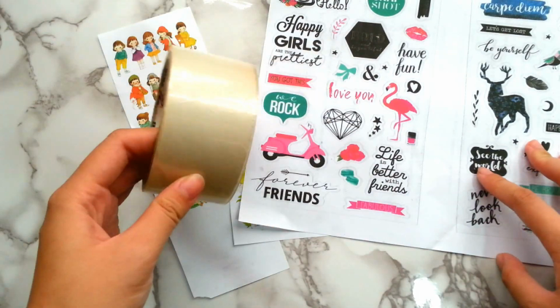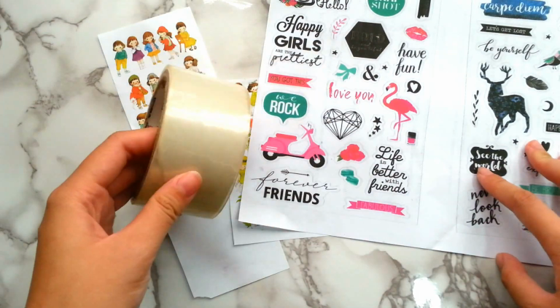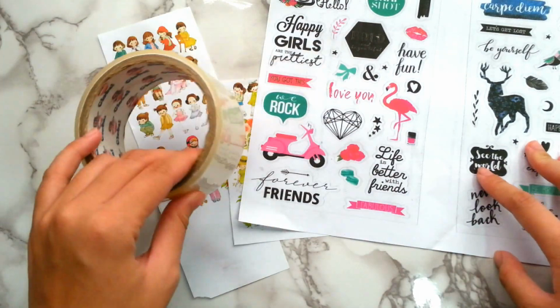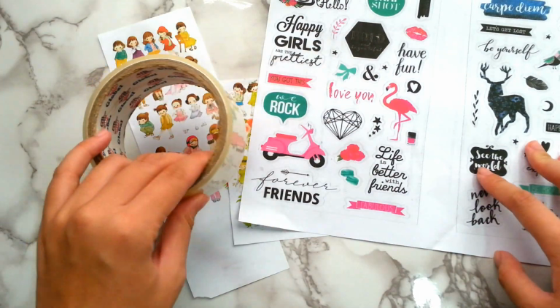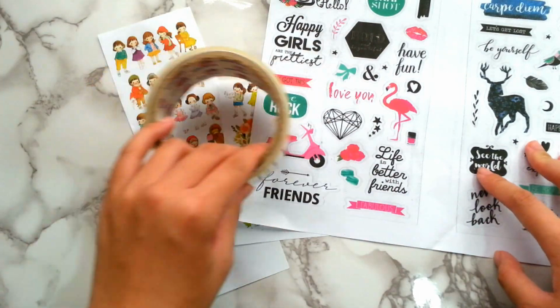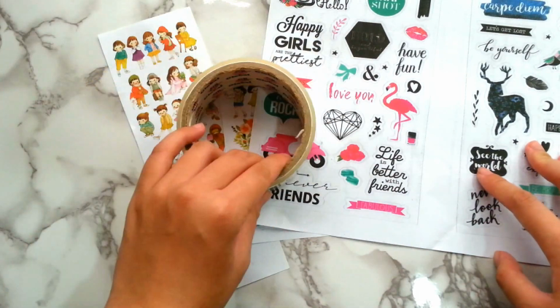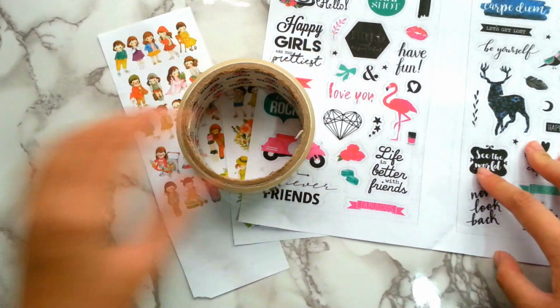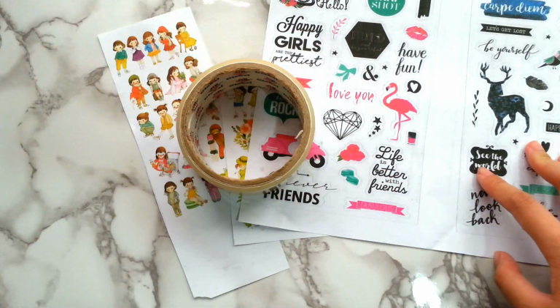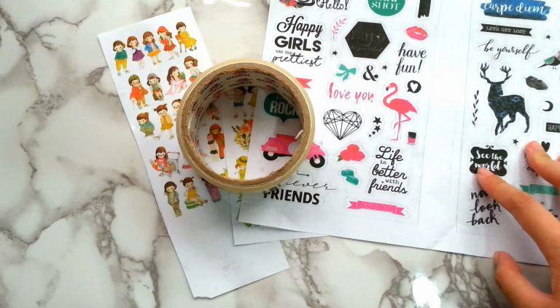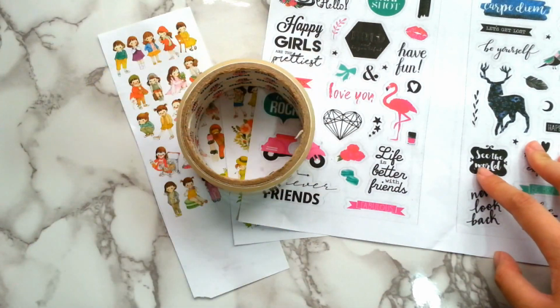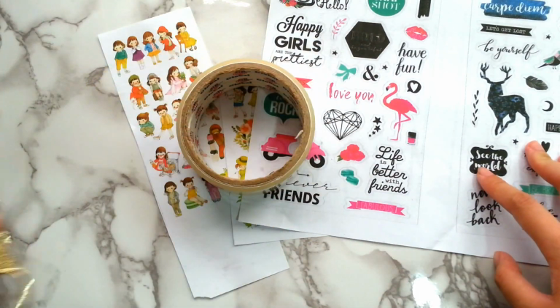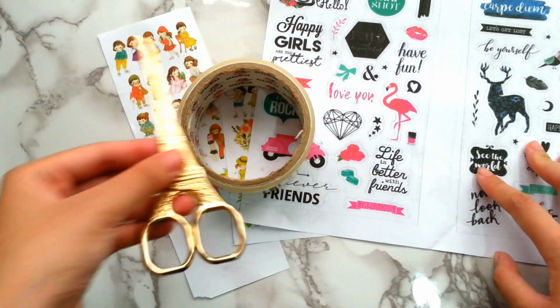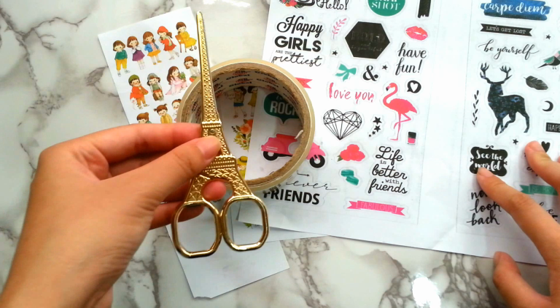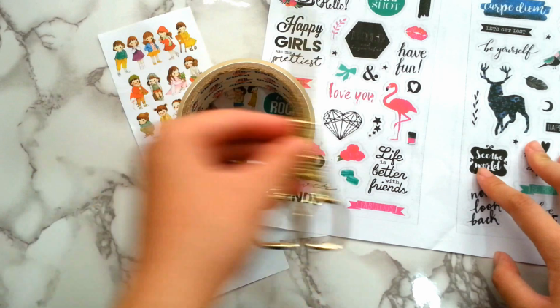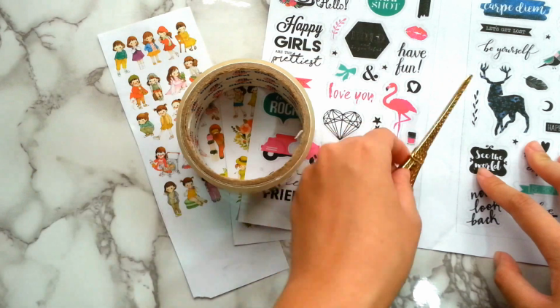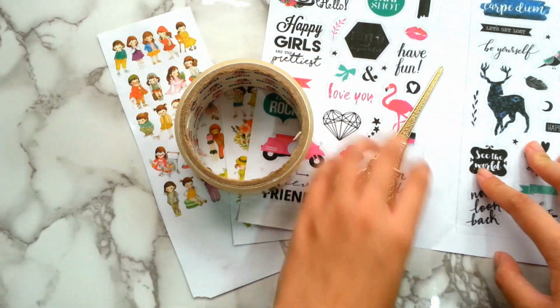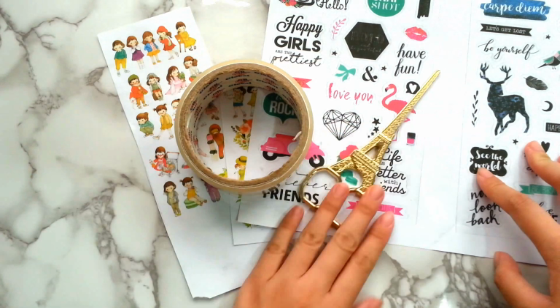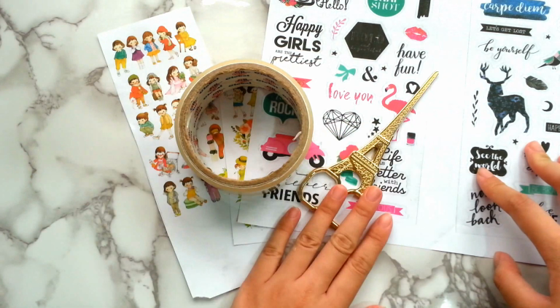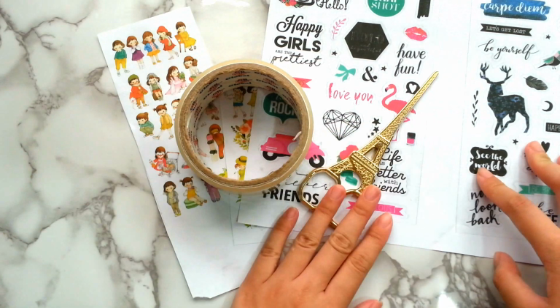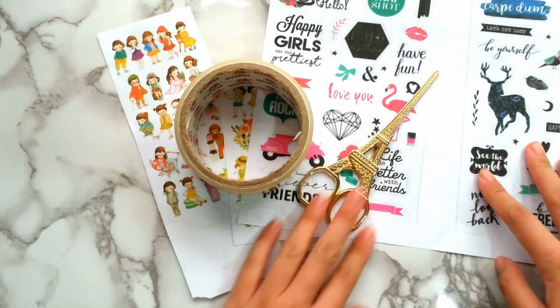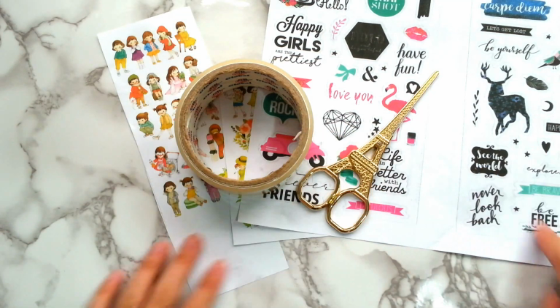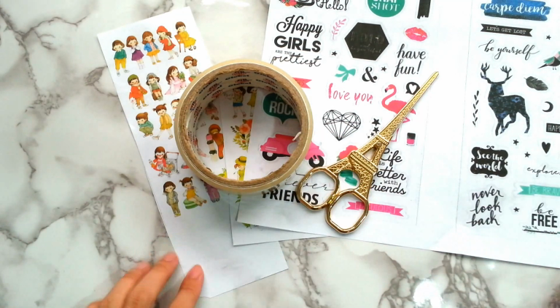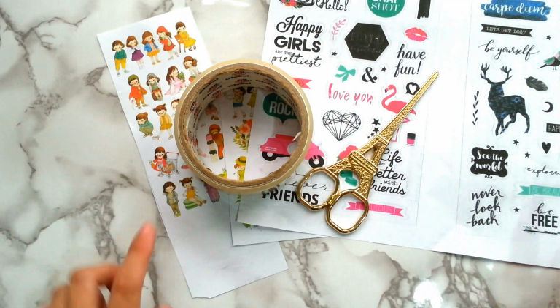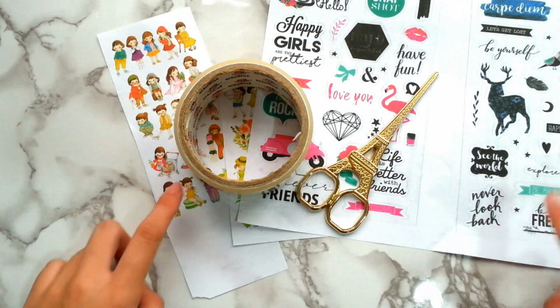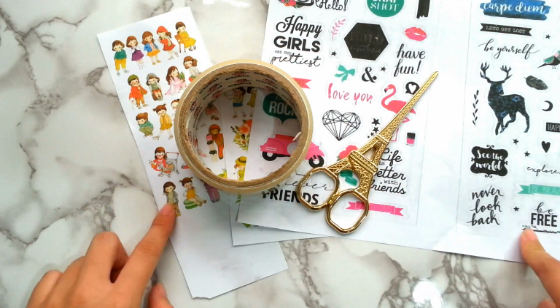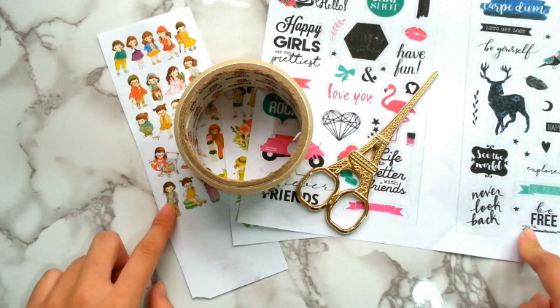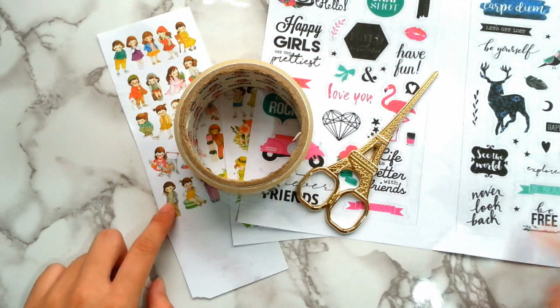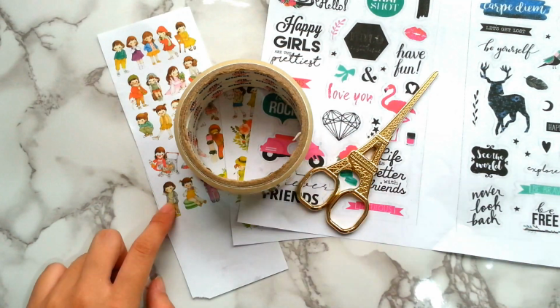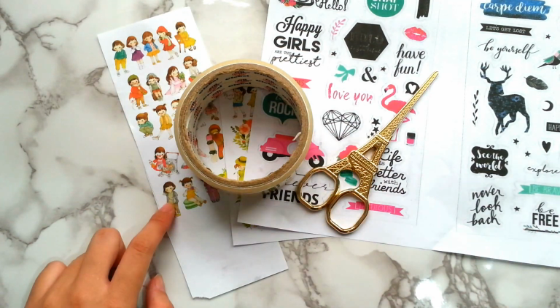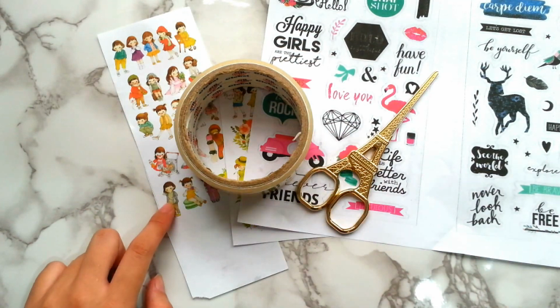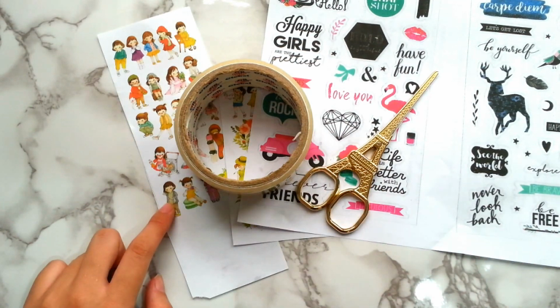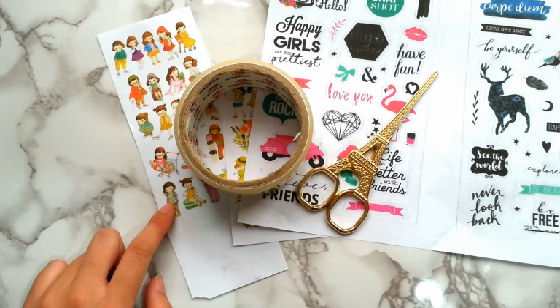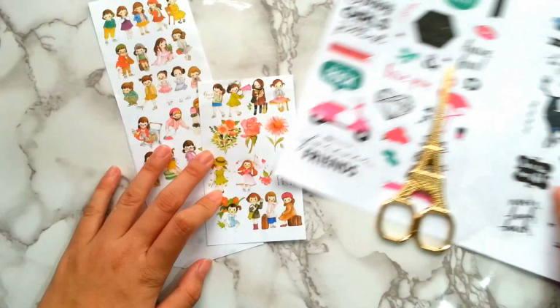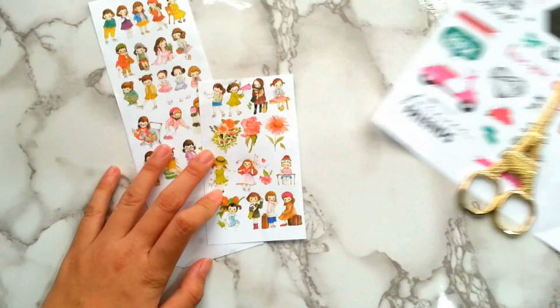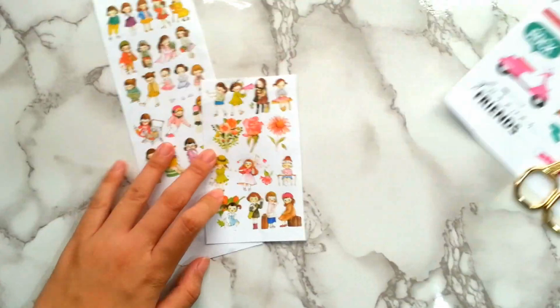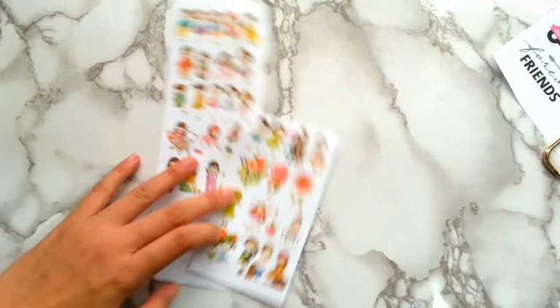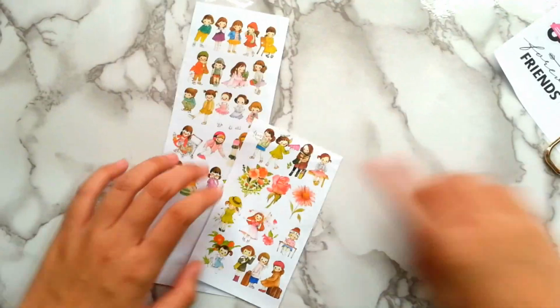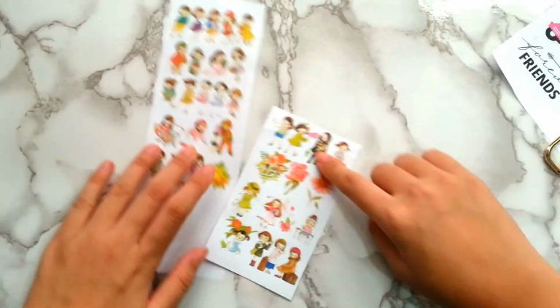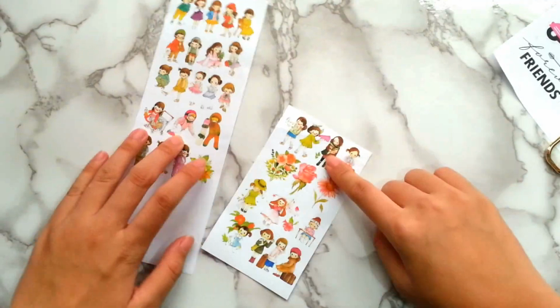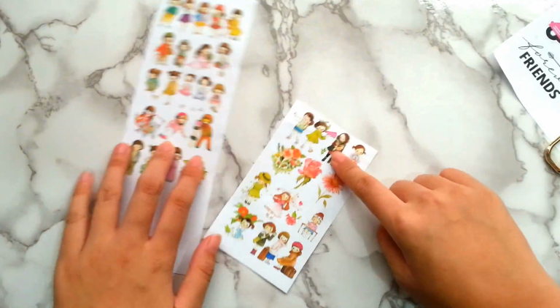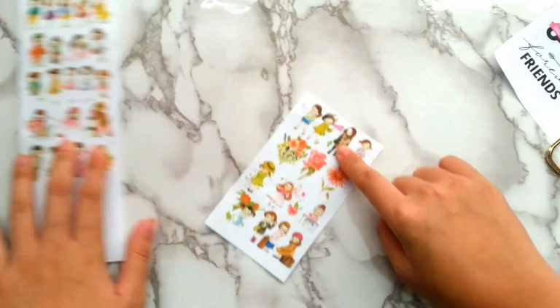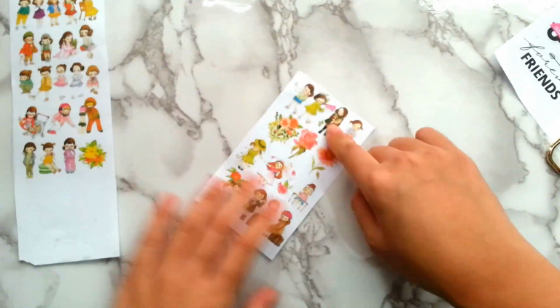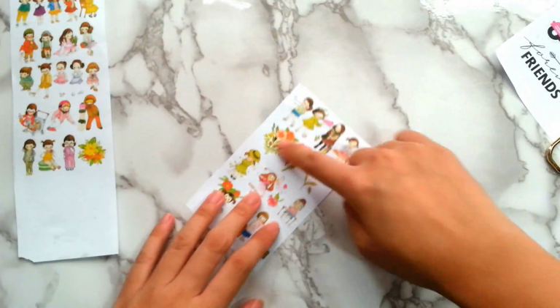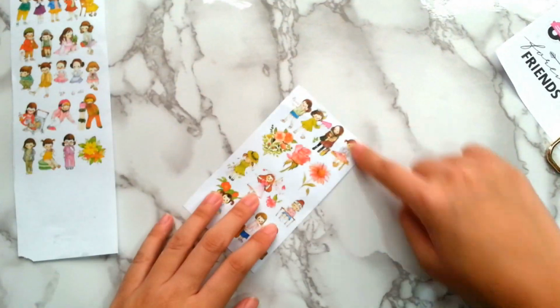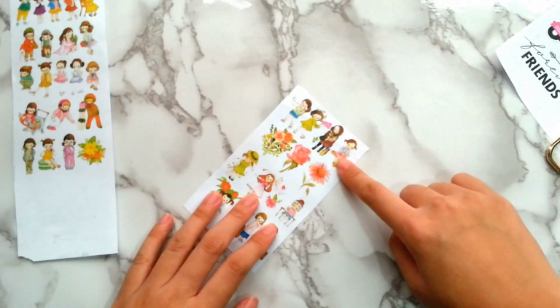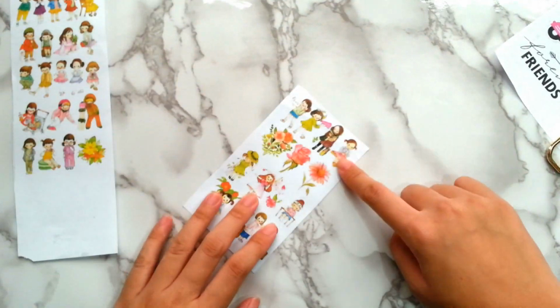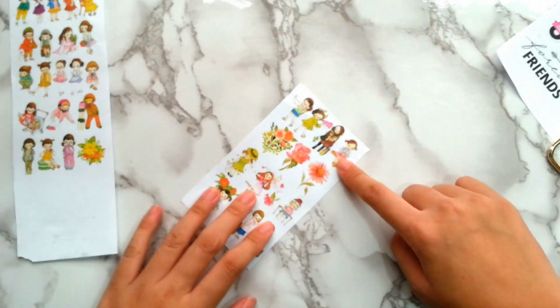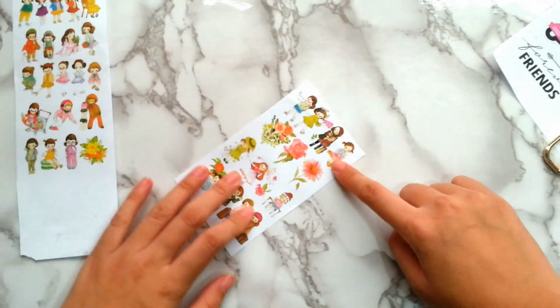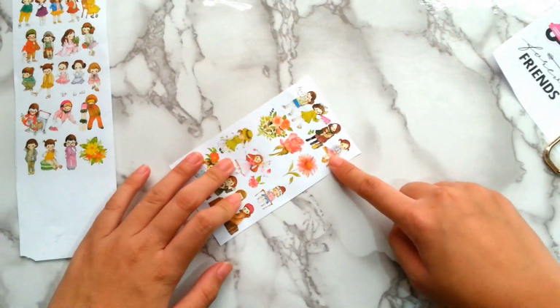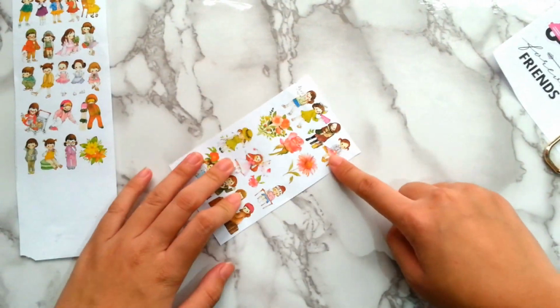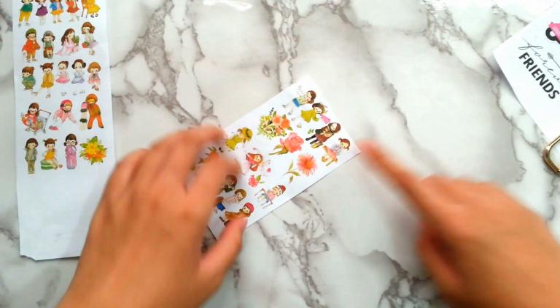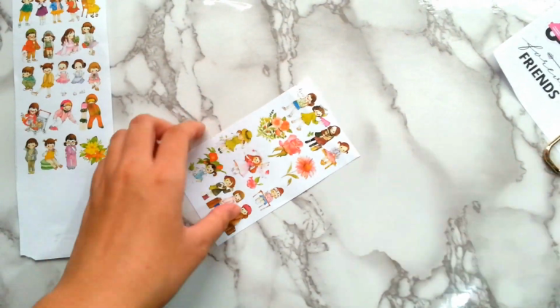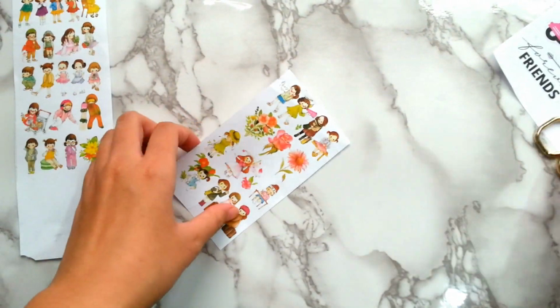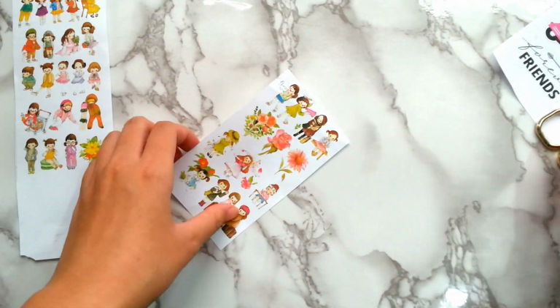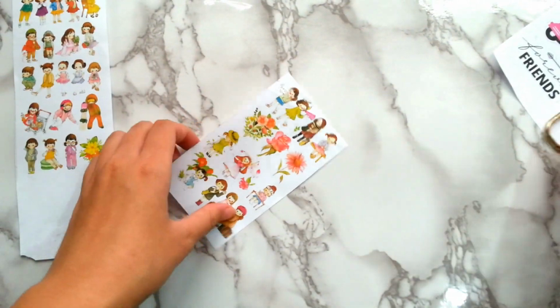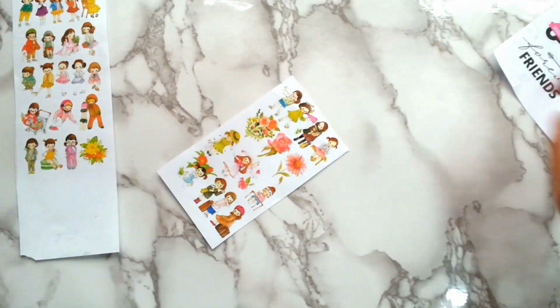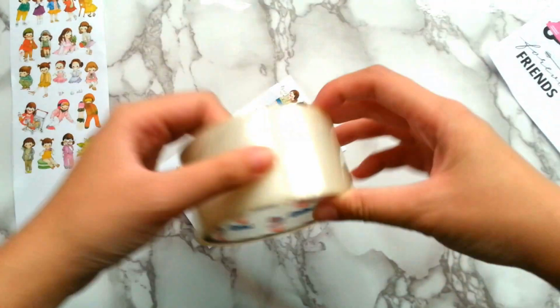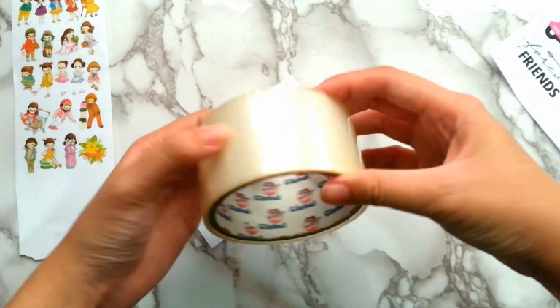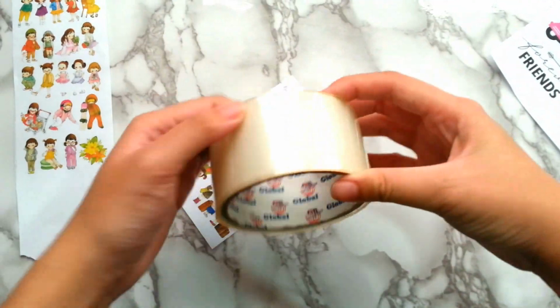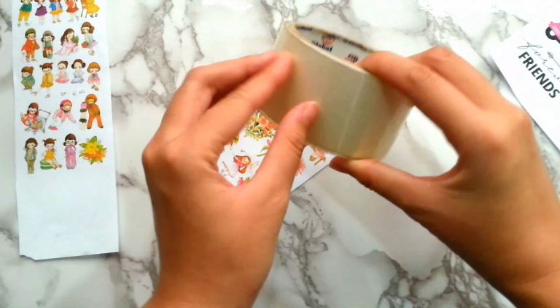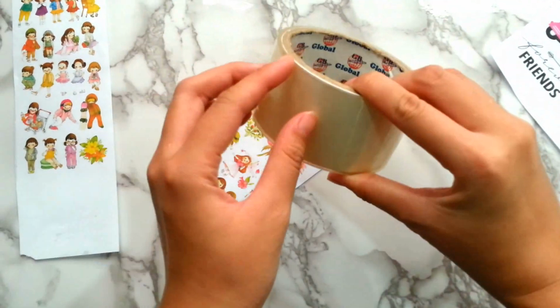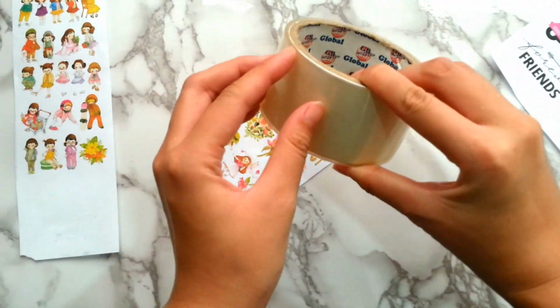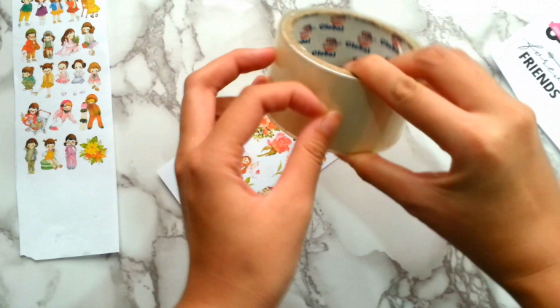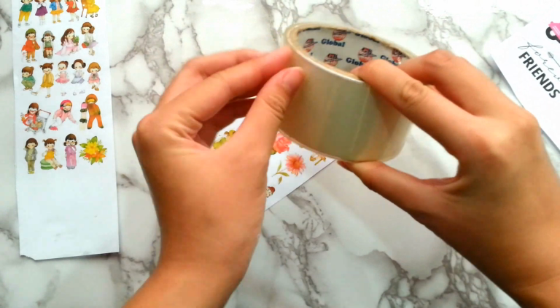First of all, you need to prepare some printed graphics, cellophane tape, and a pair of scissors — and that's it.